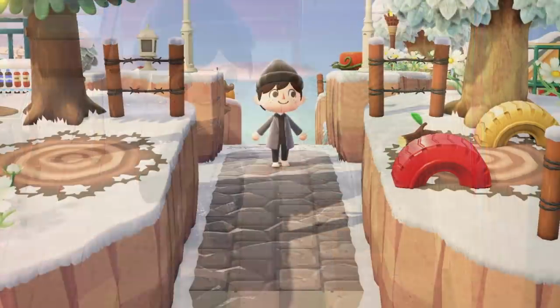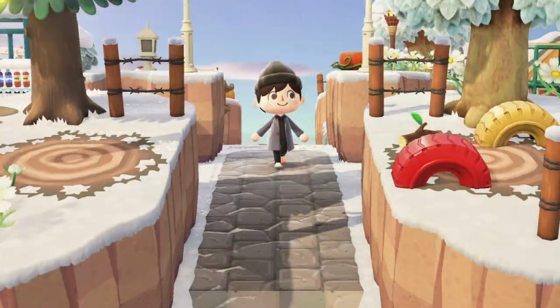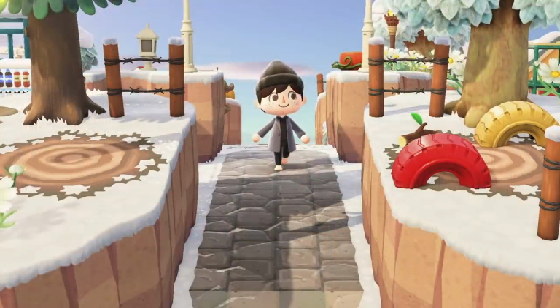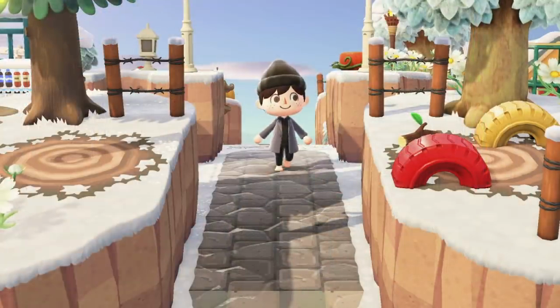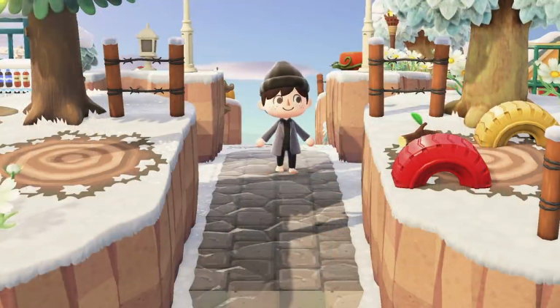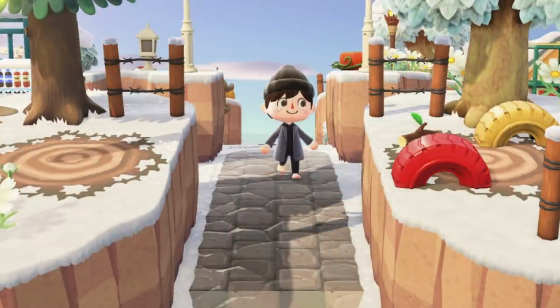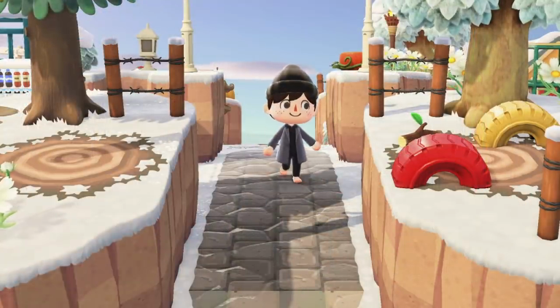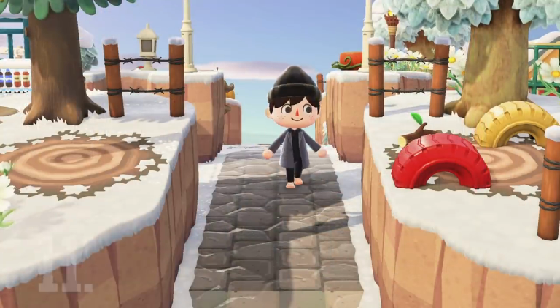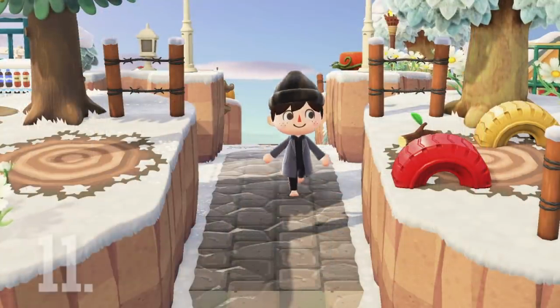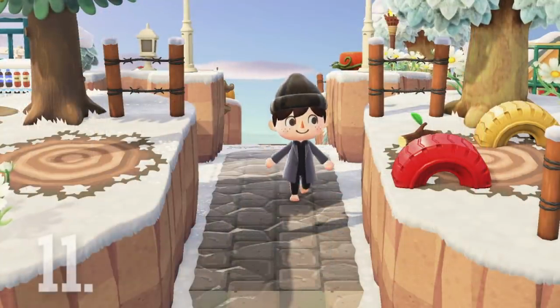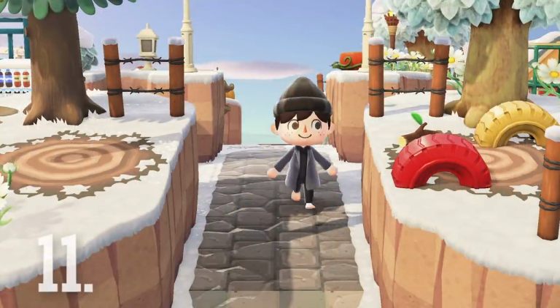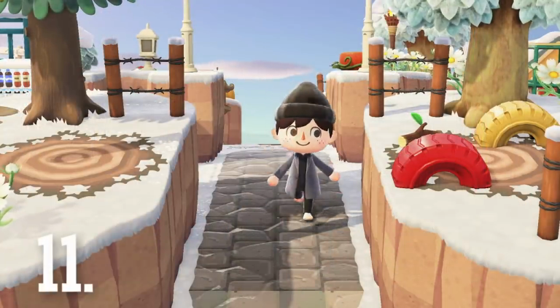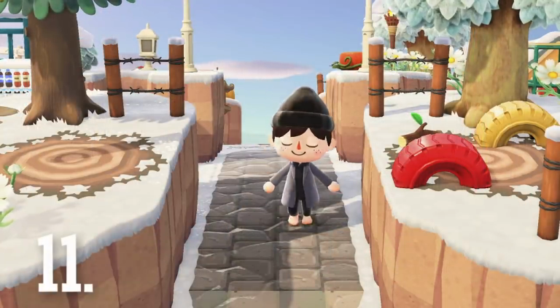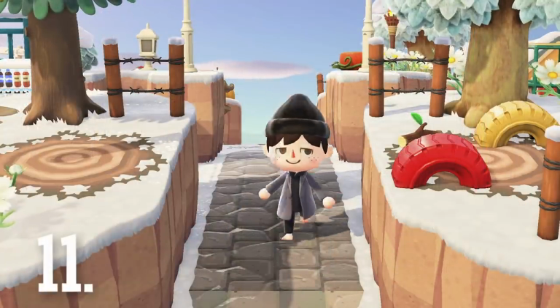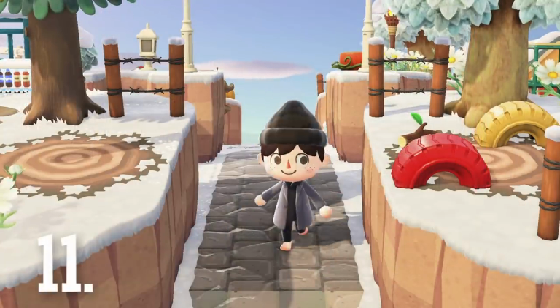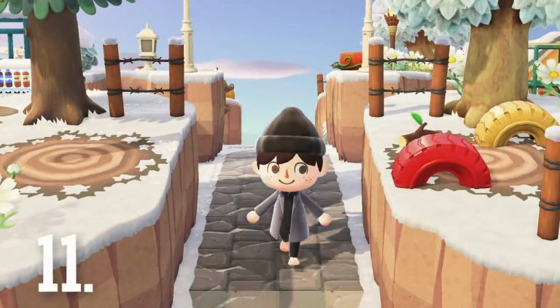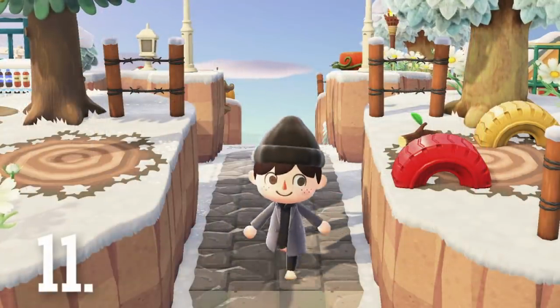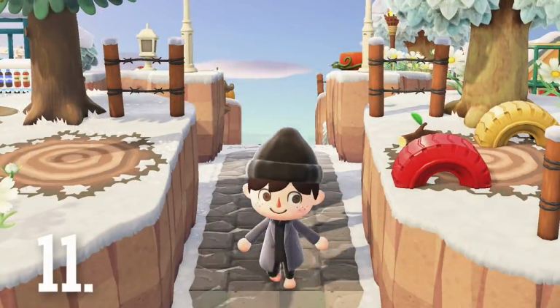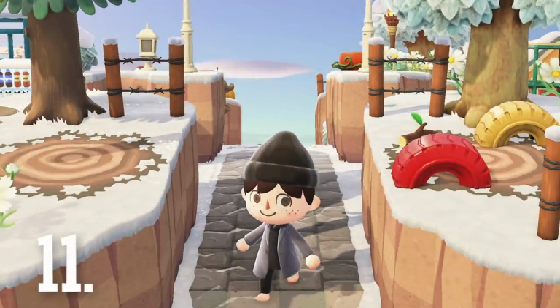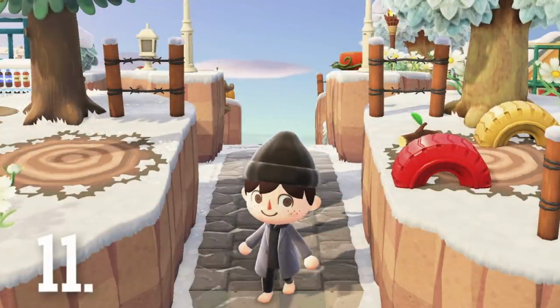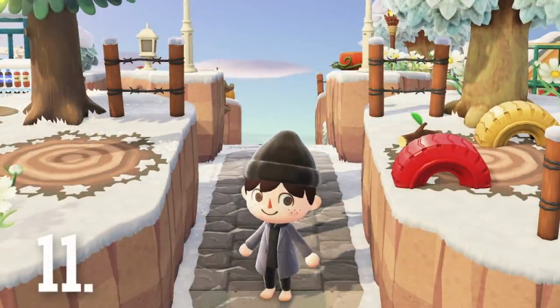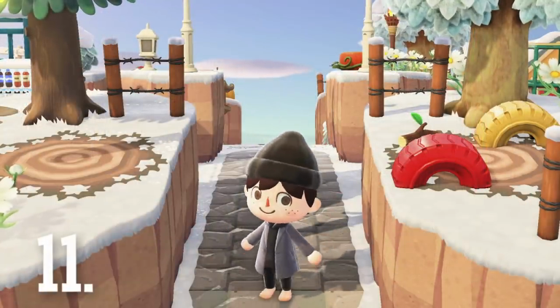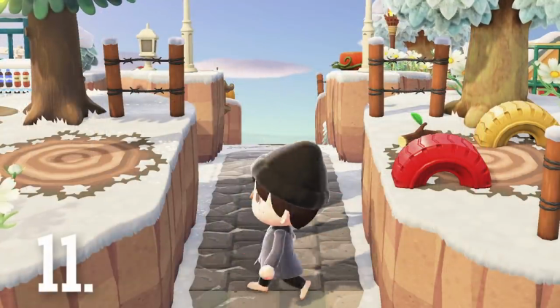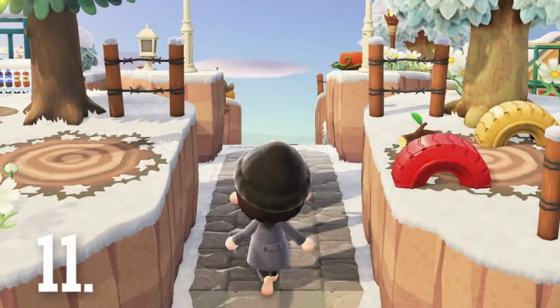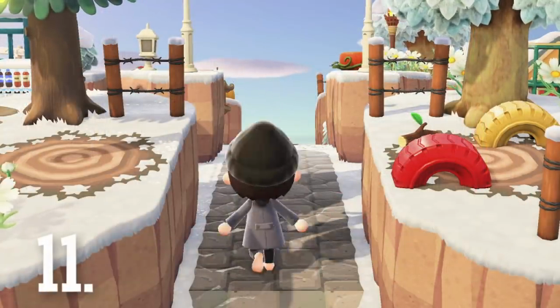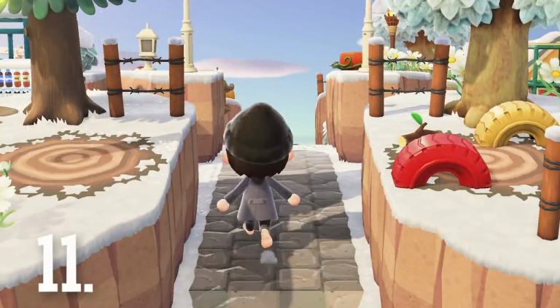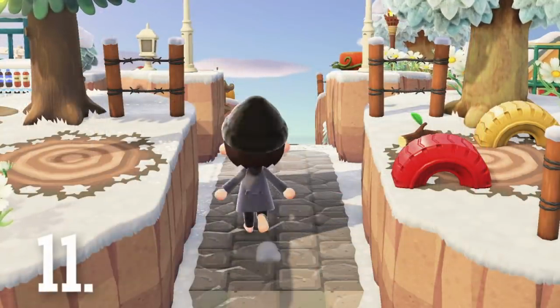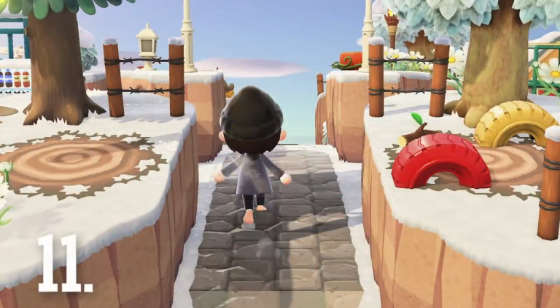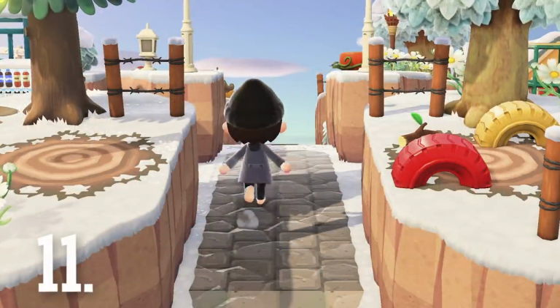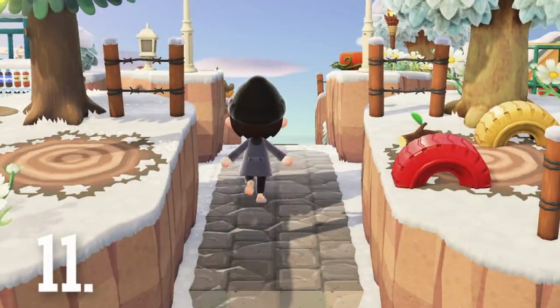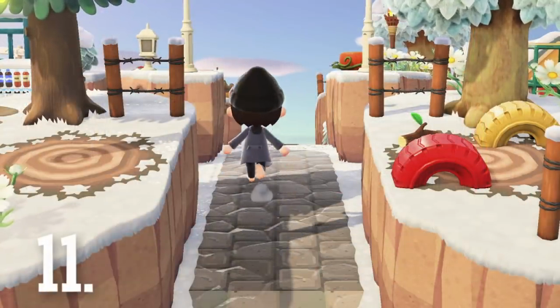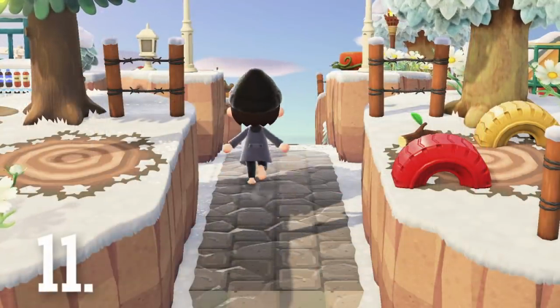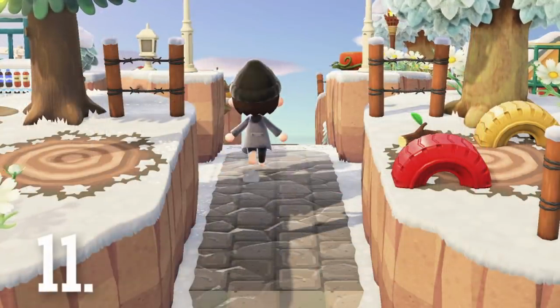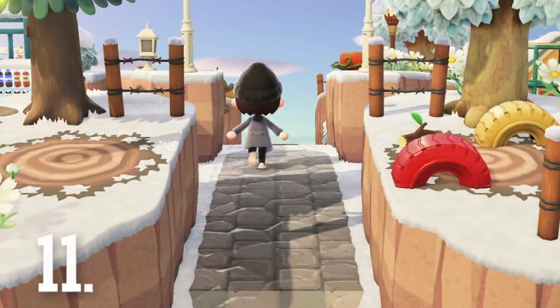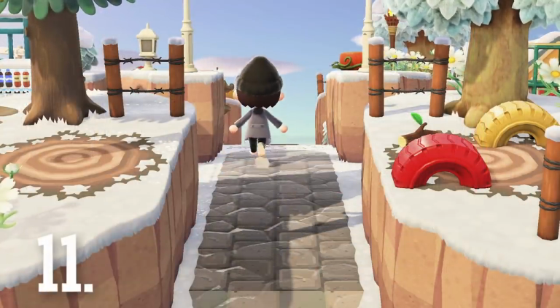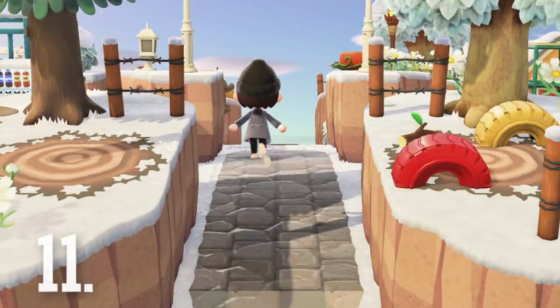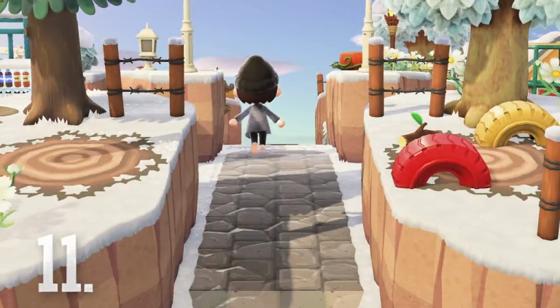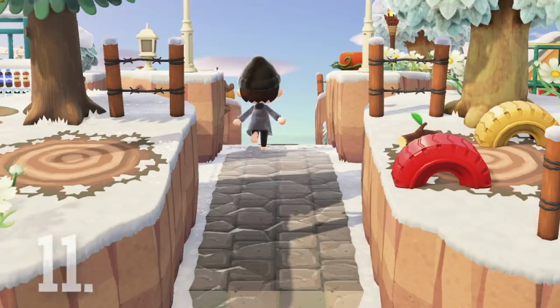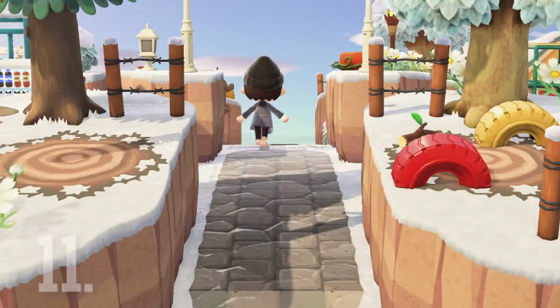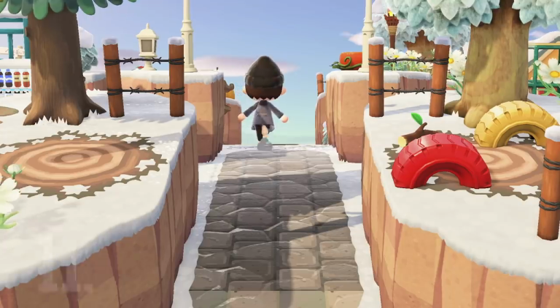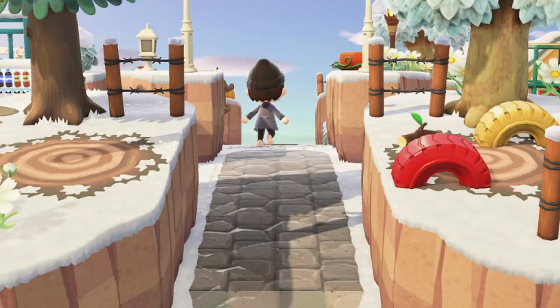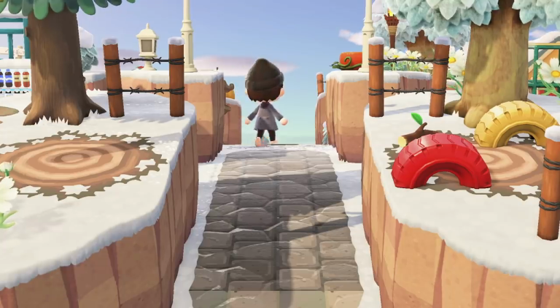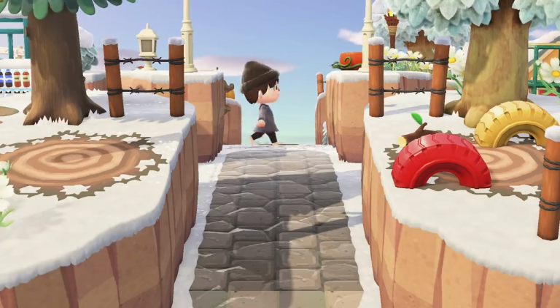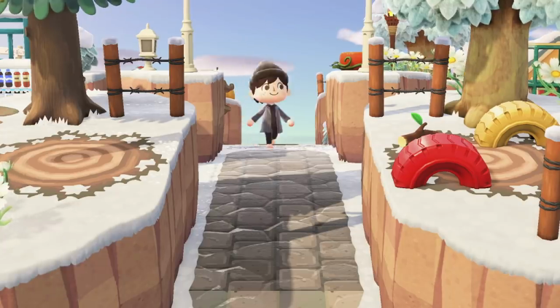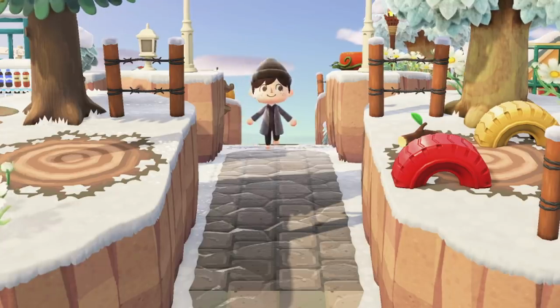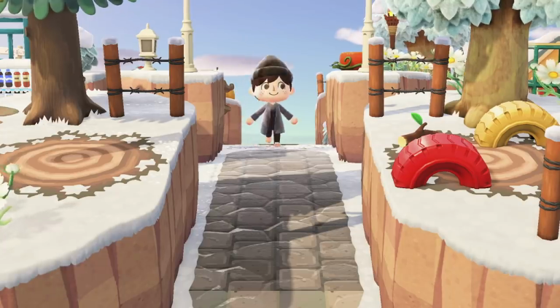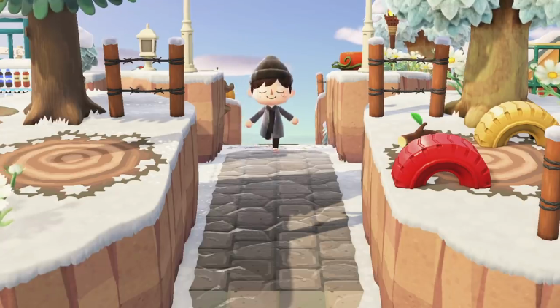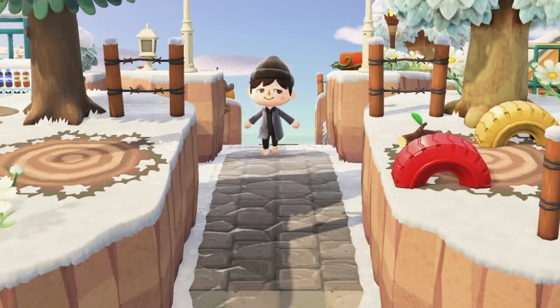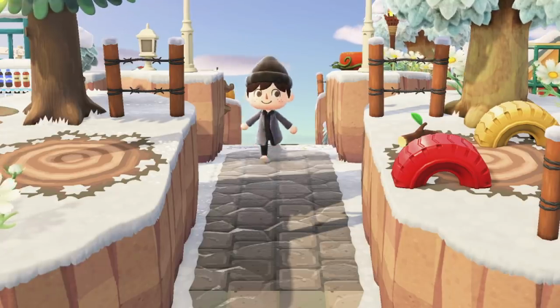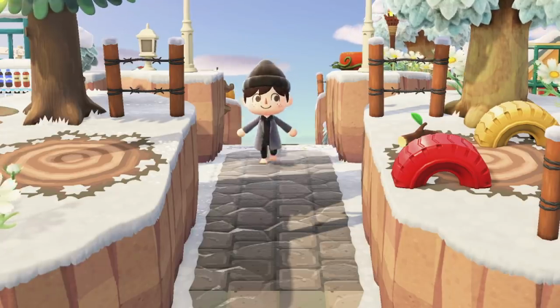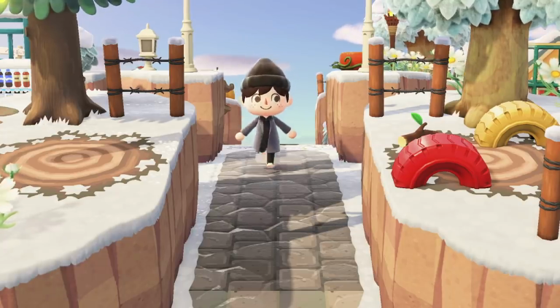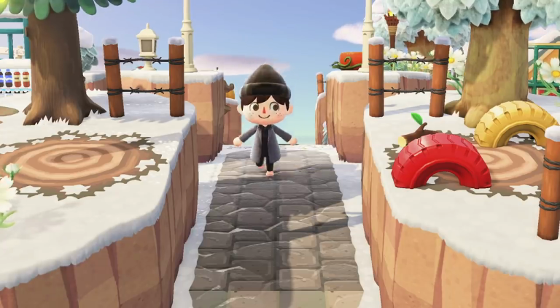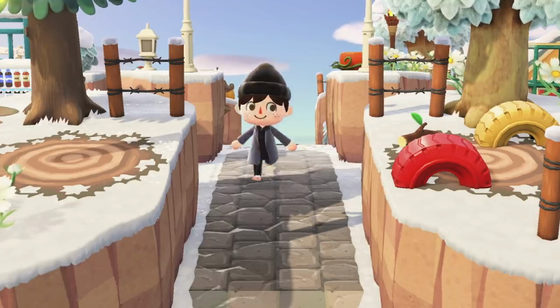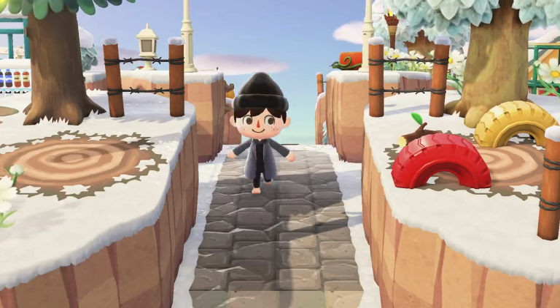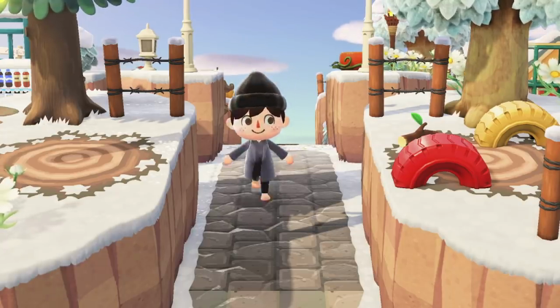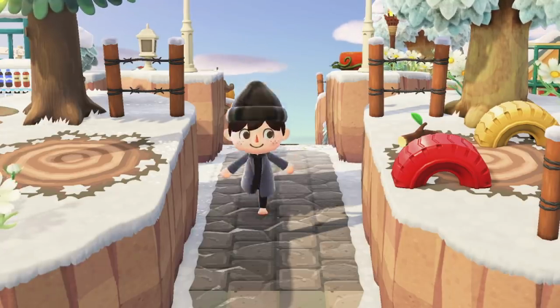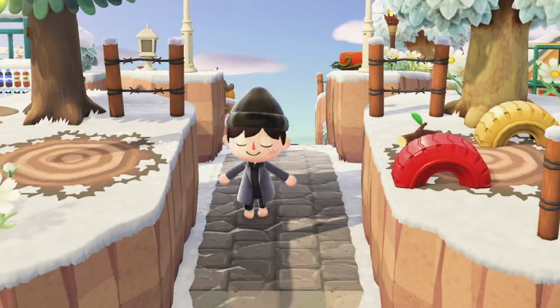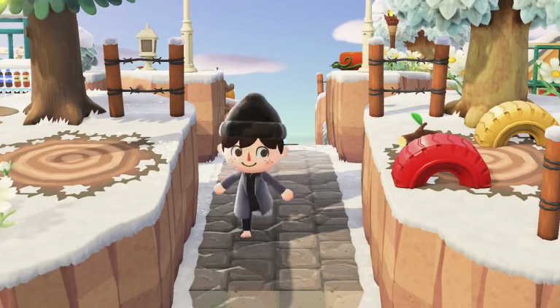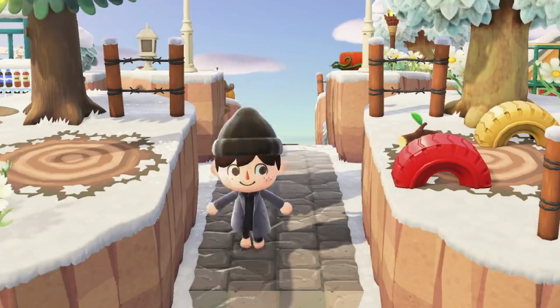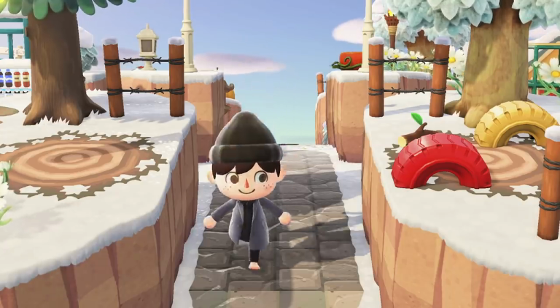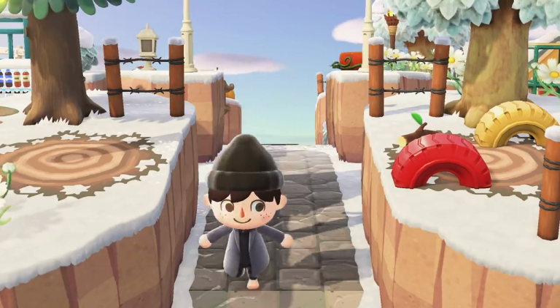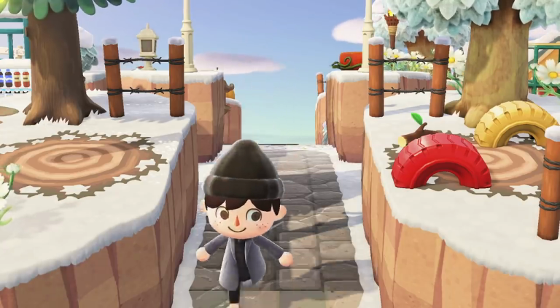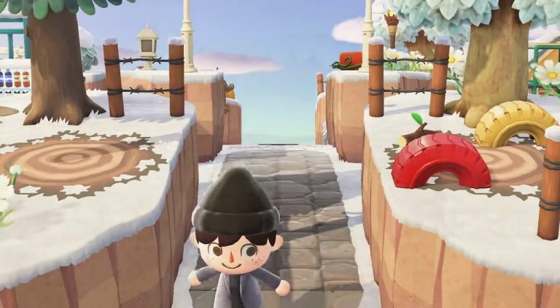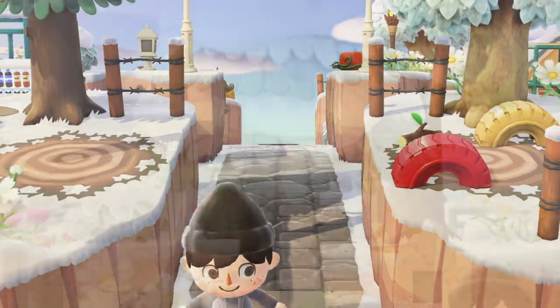Number 11. When walking barefoot, the sounds coming from your feet are different from when you're walking with shoes. Give it a listen in the game.